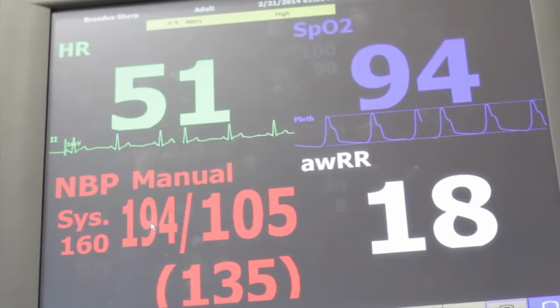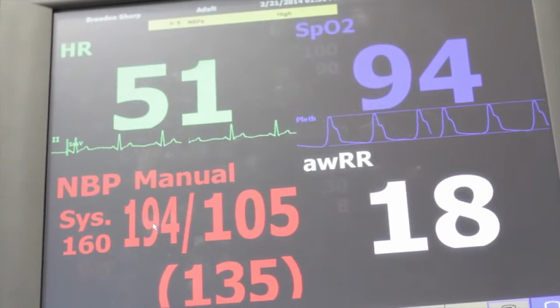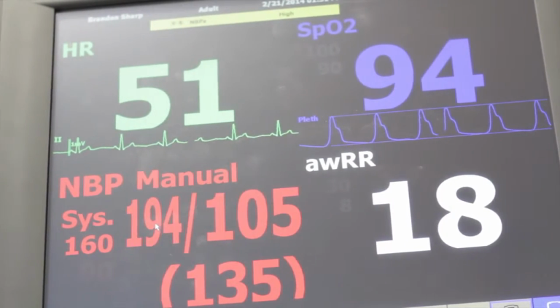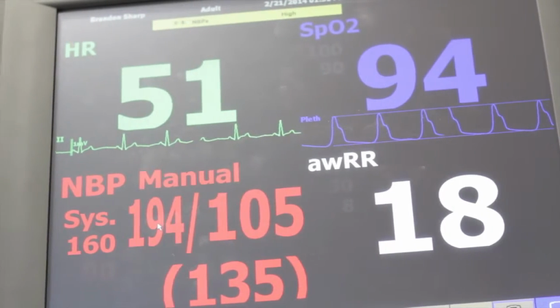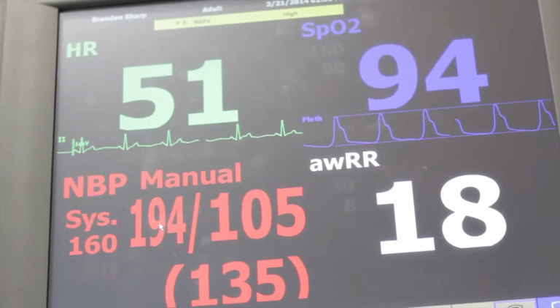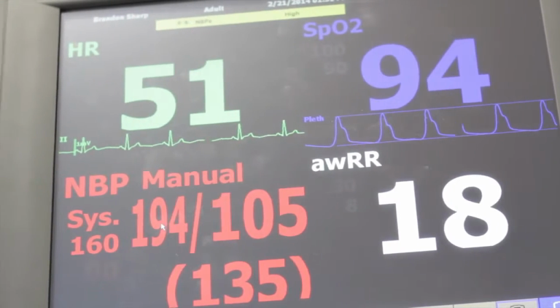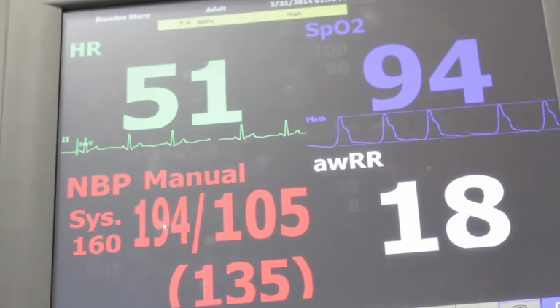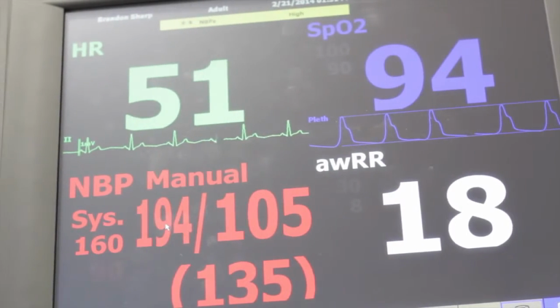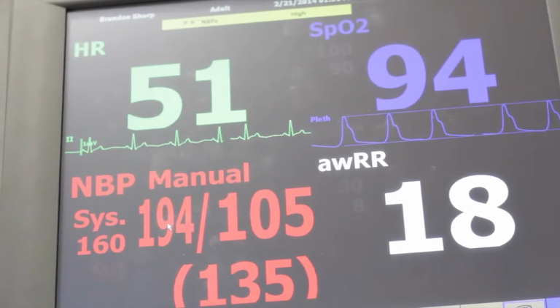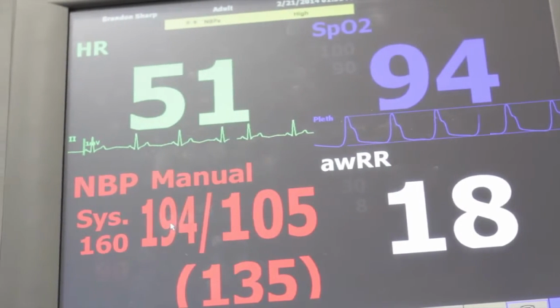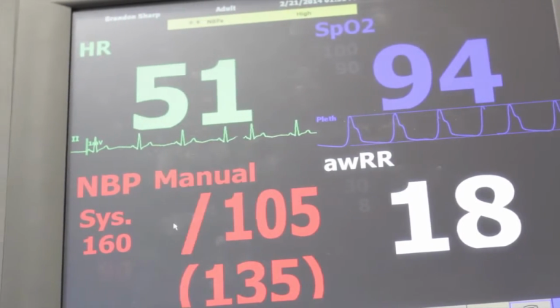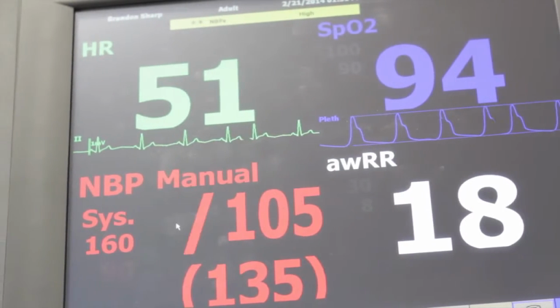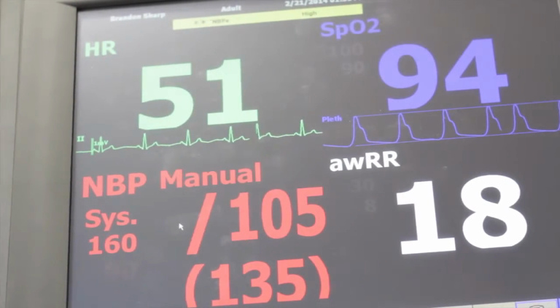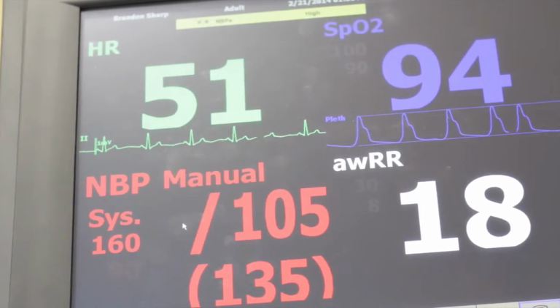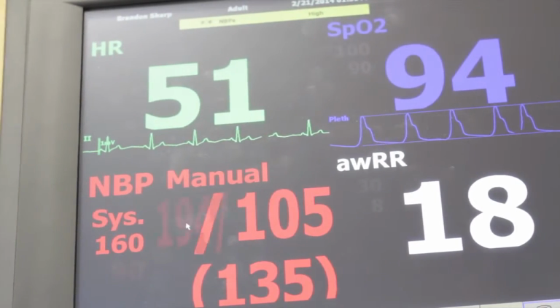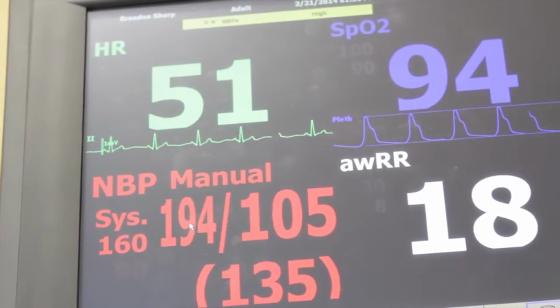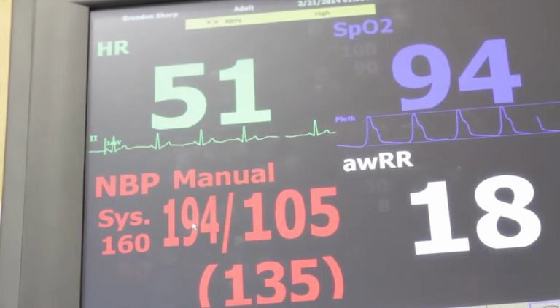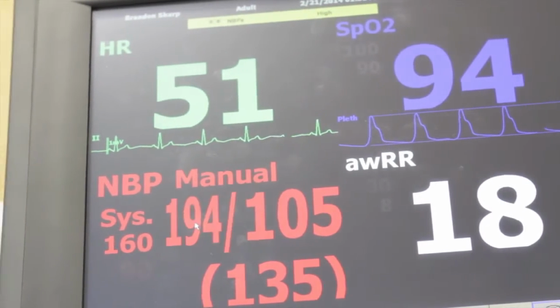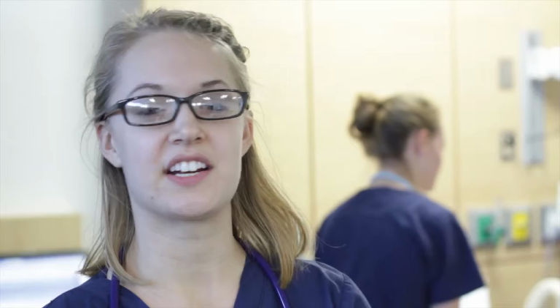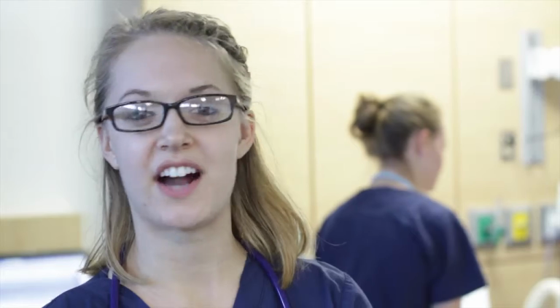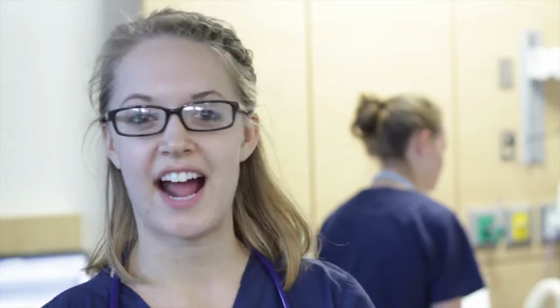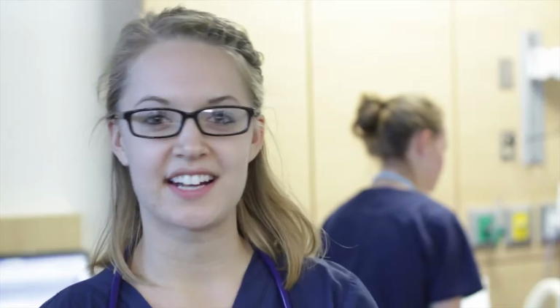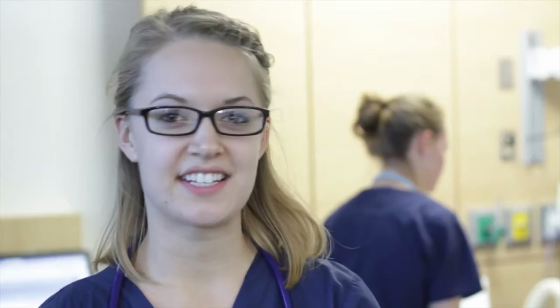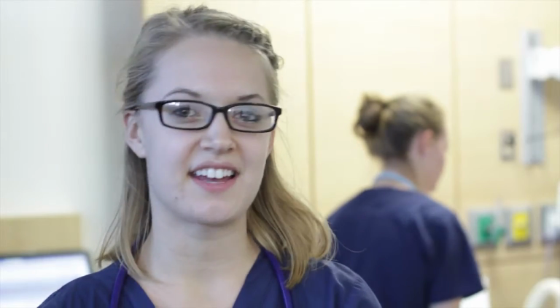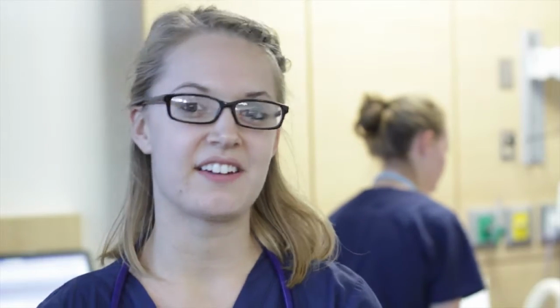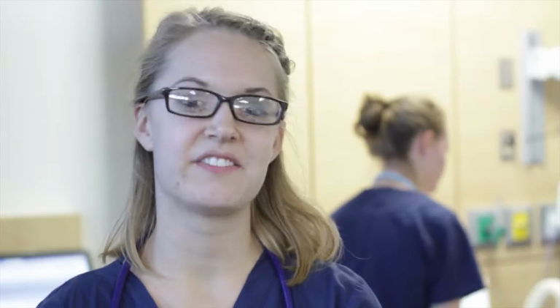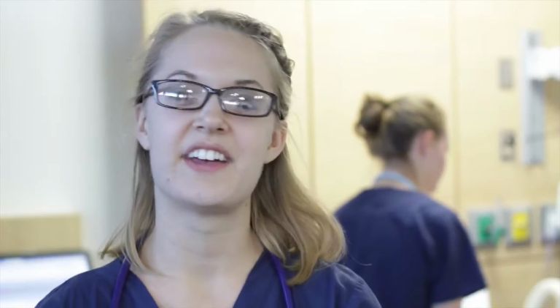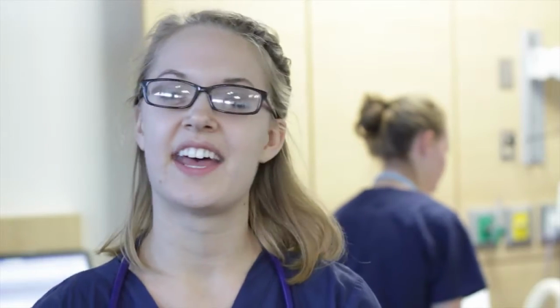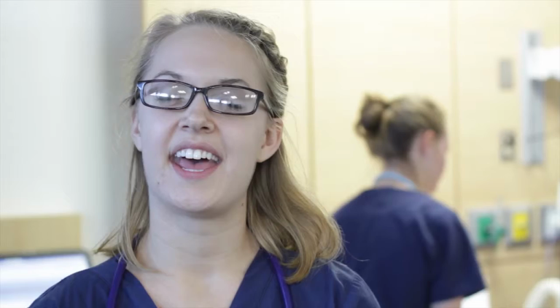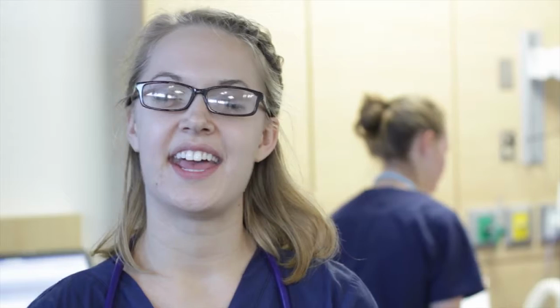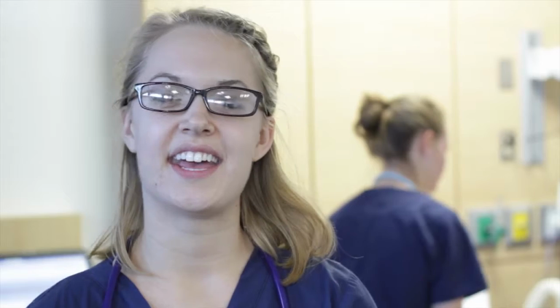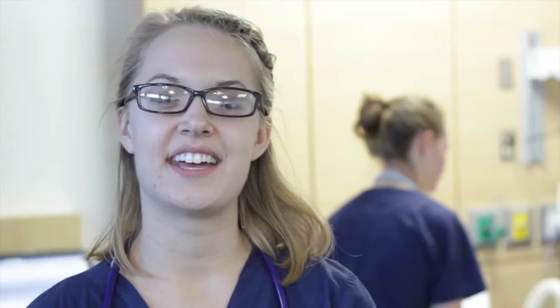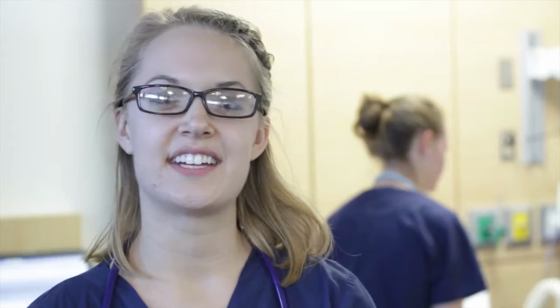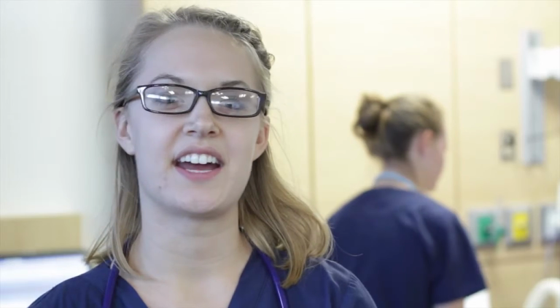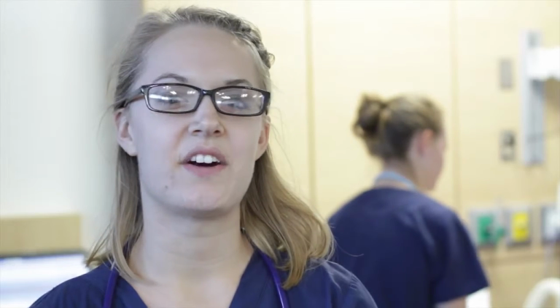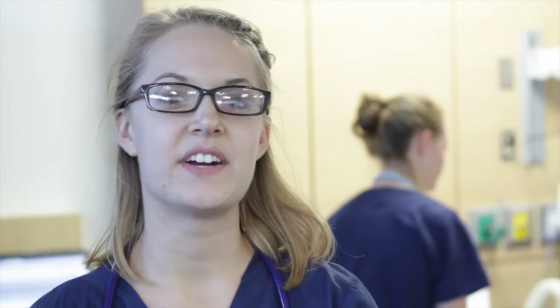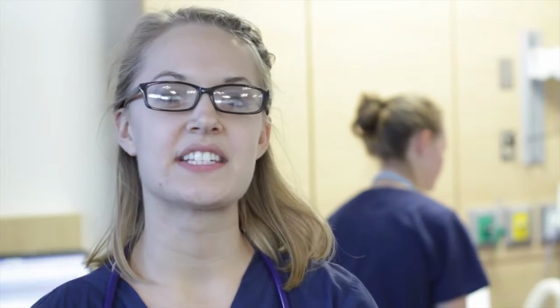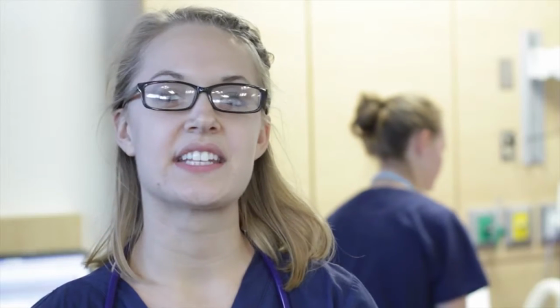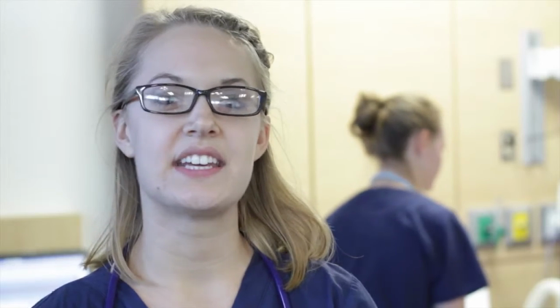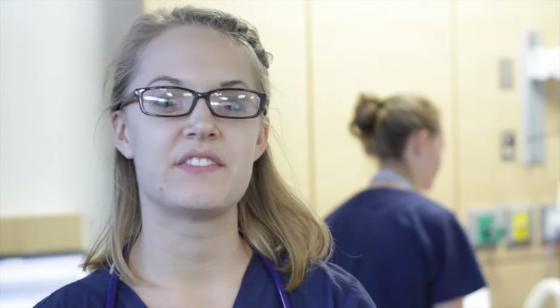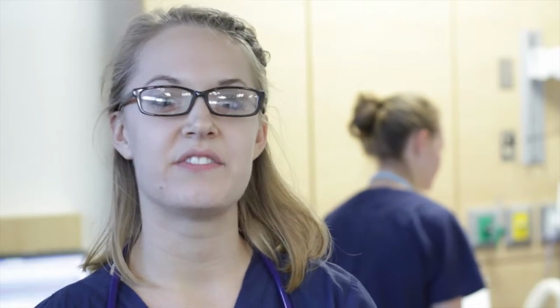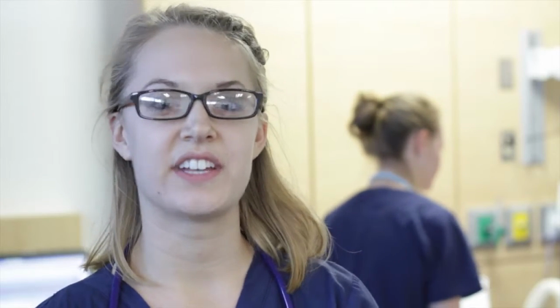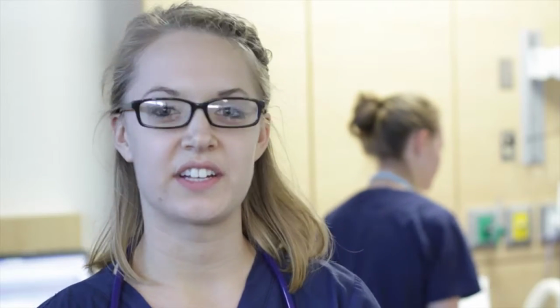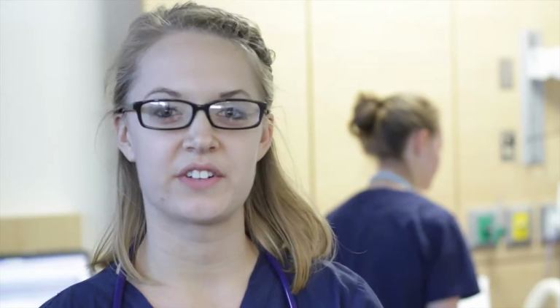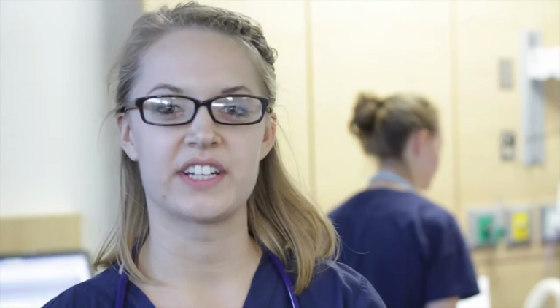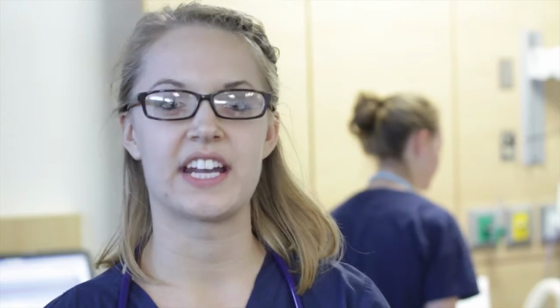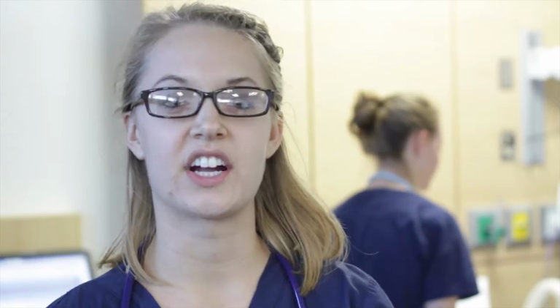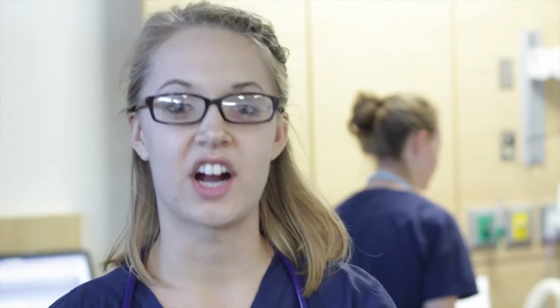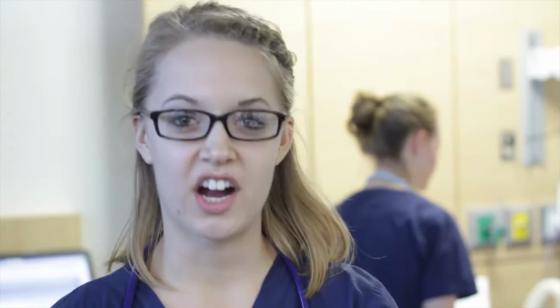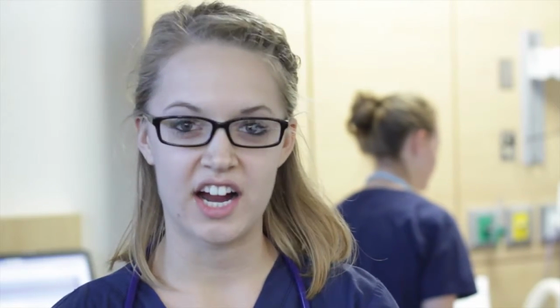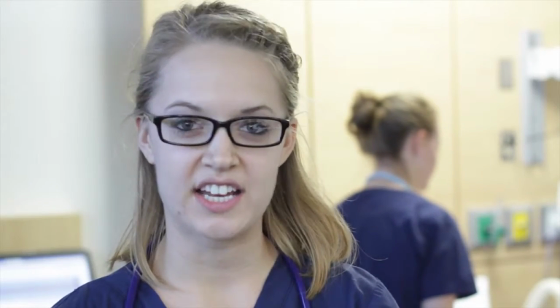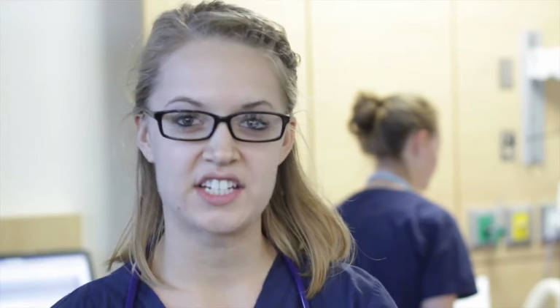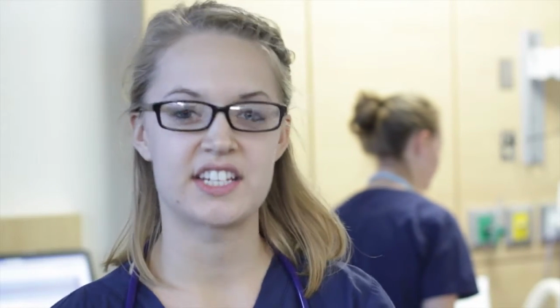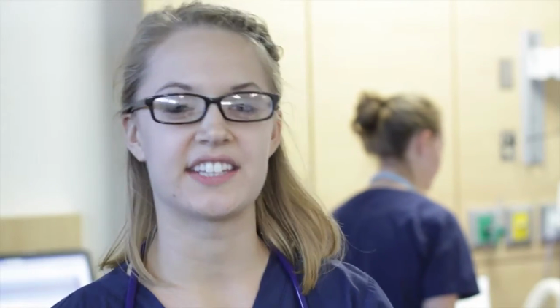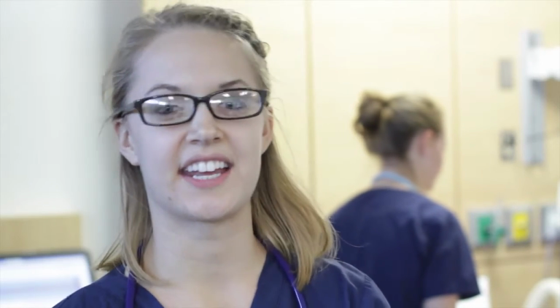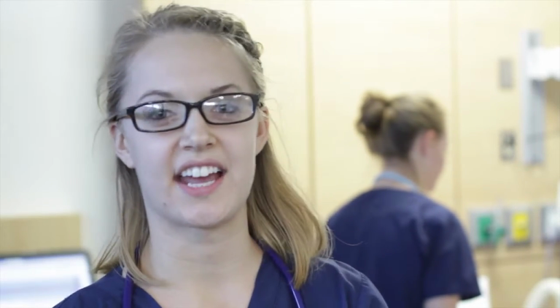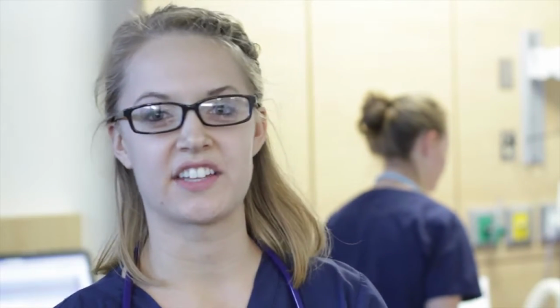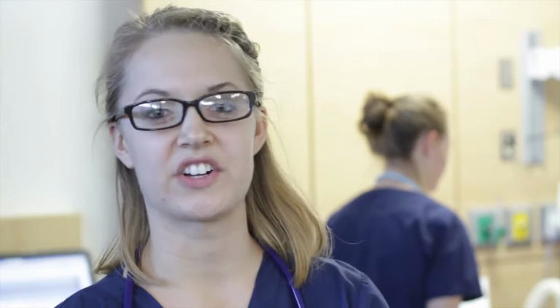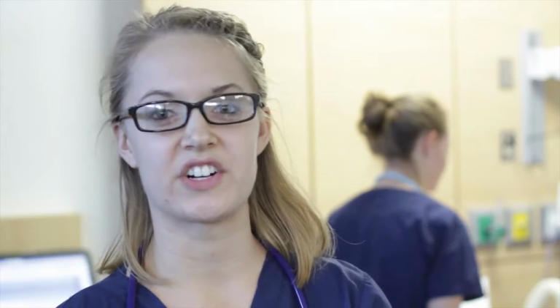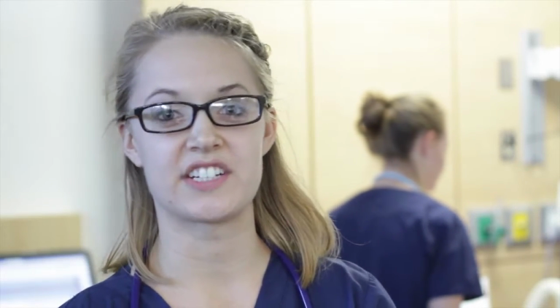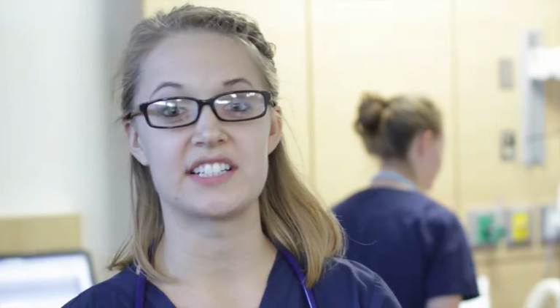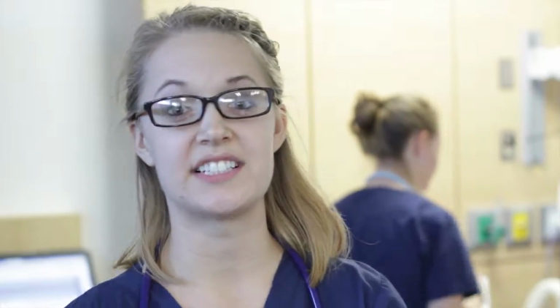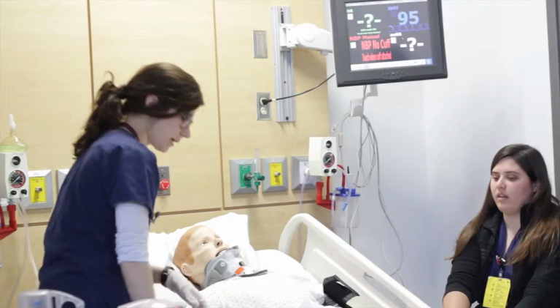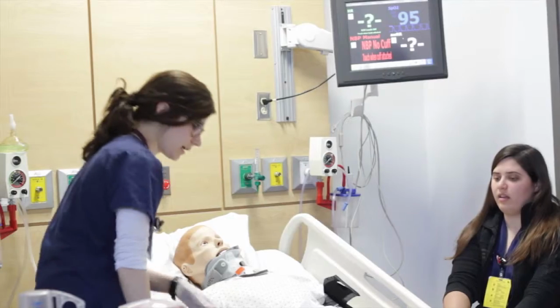Each simulation is different, it's interactive, and I always leave feeling really encouraged and like I learned a lot.